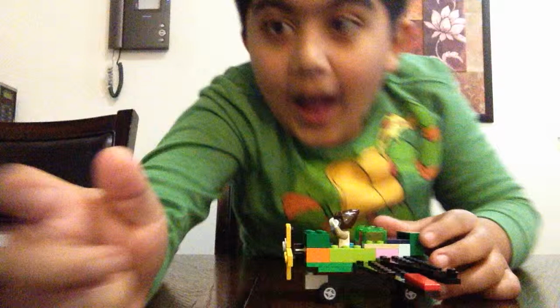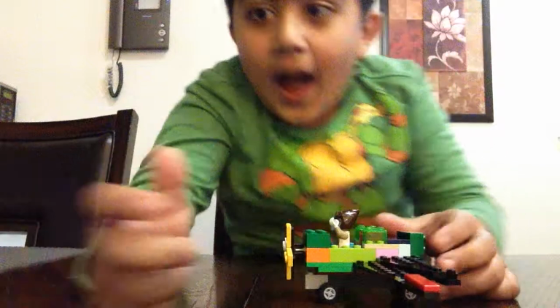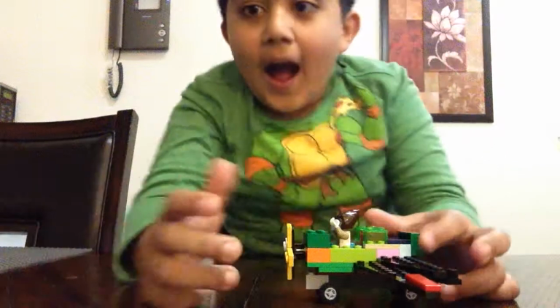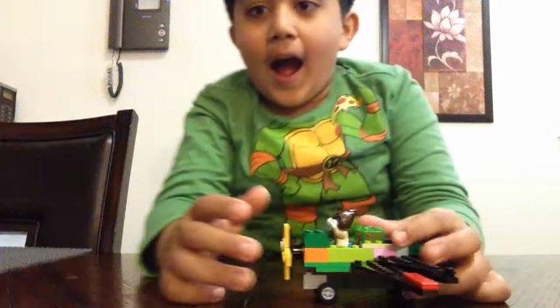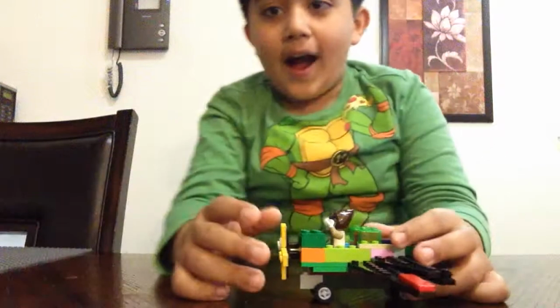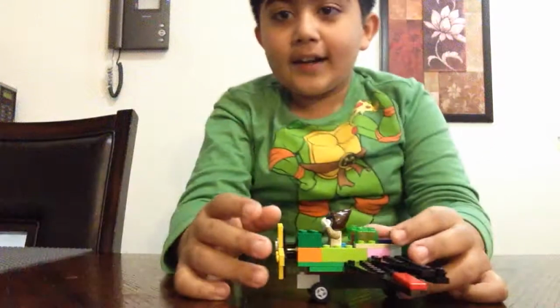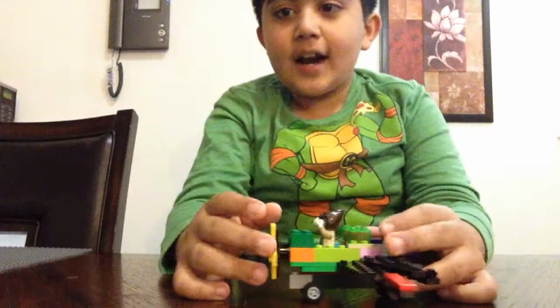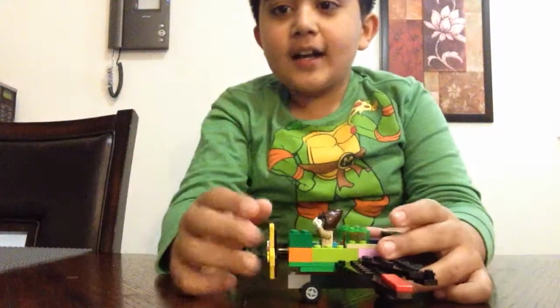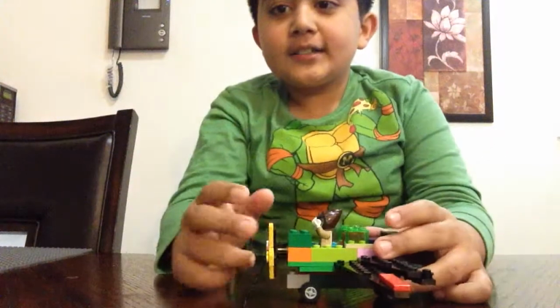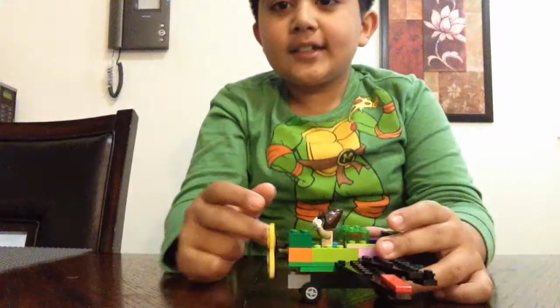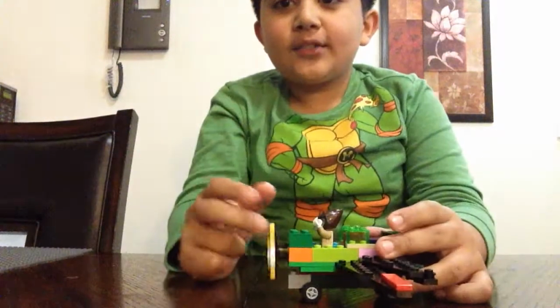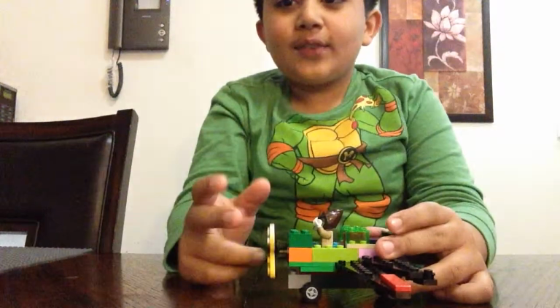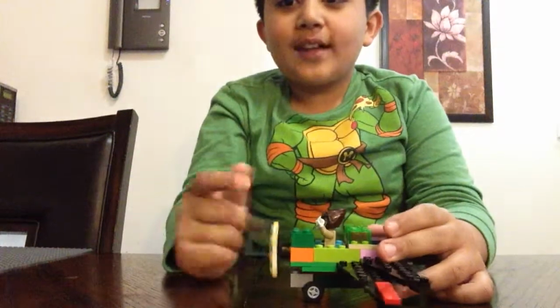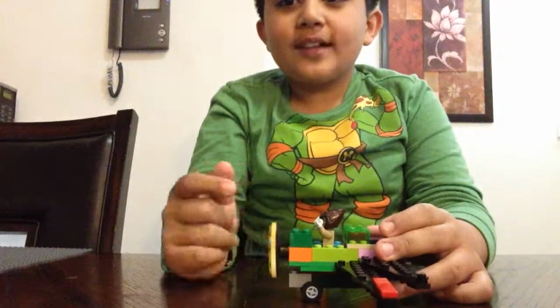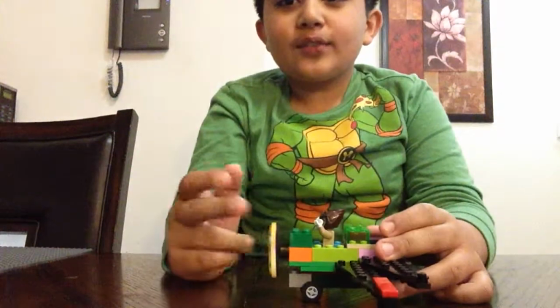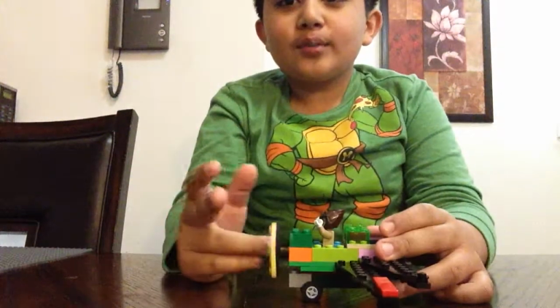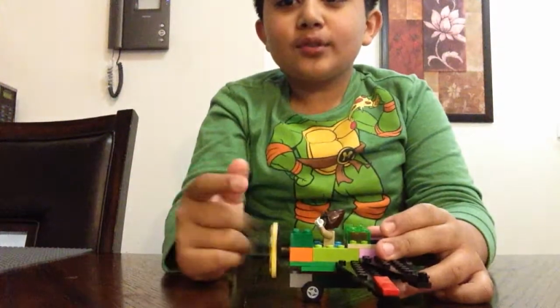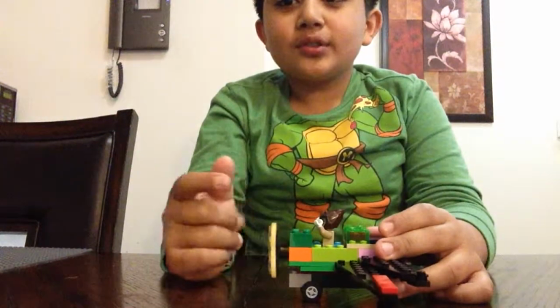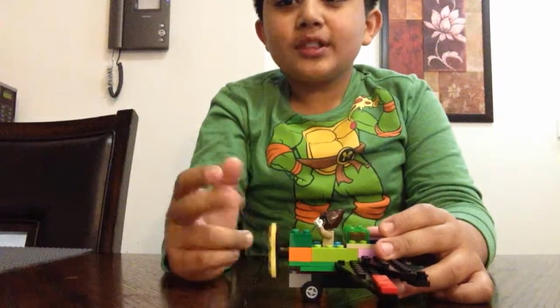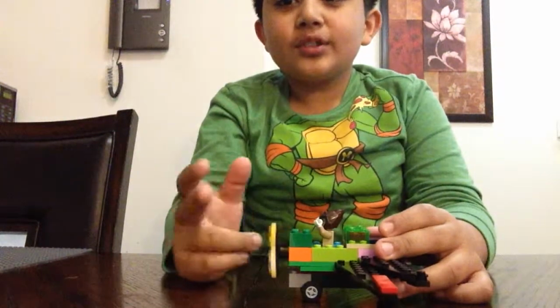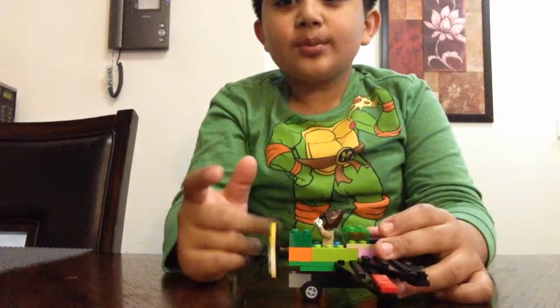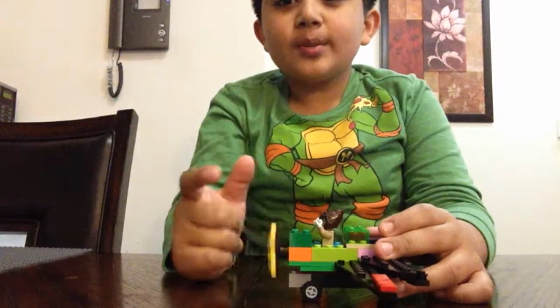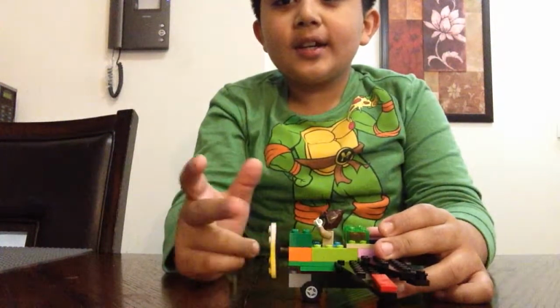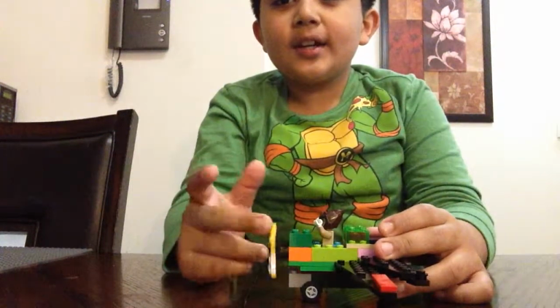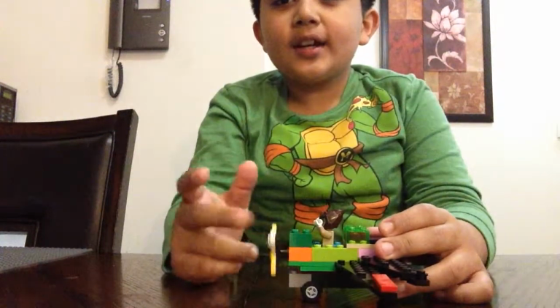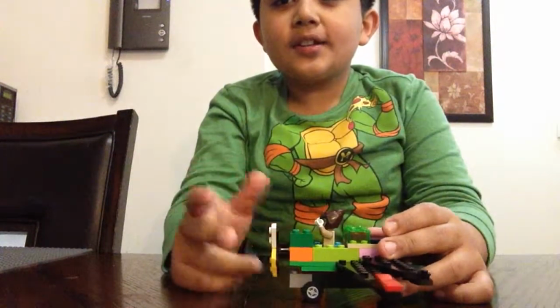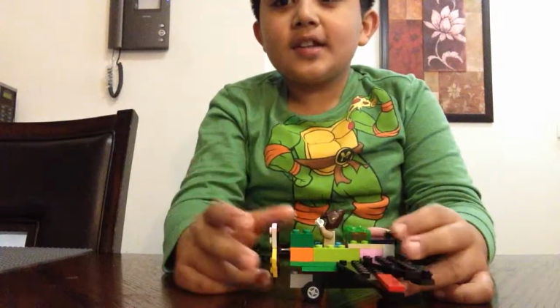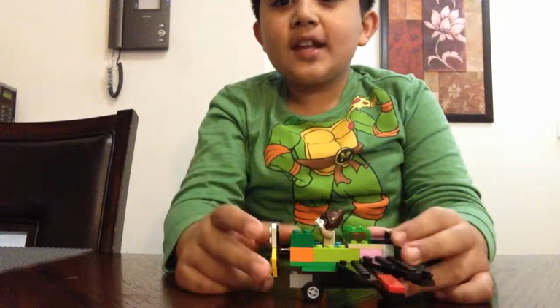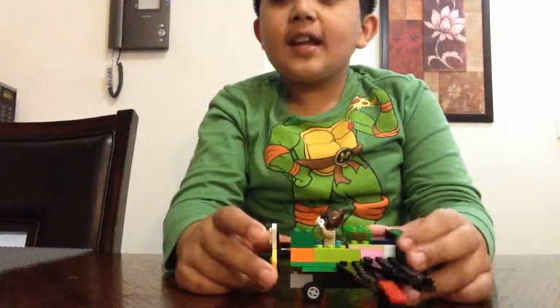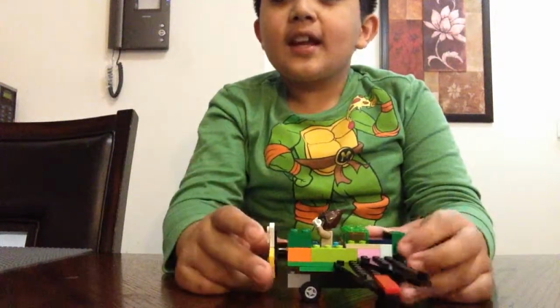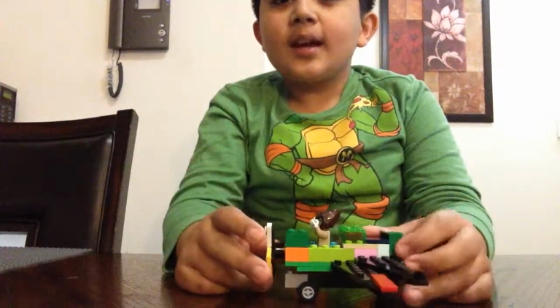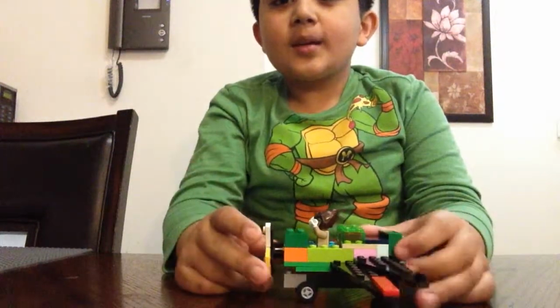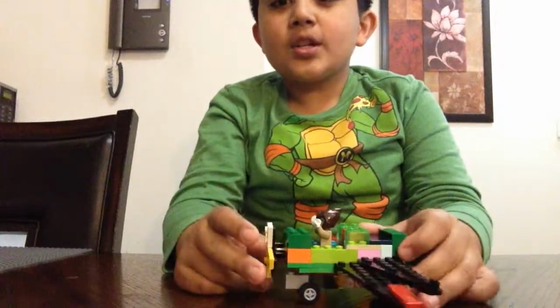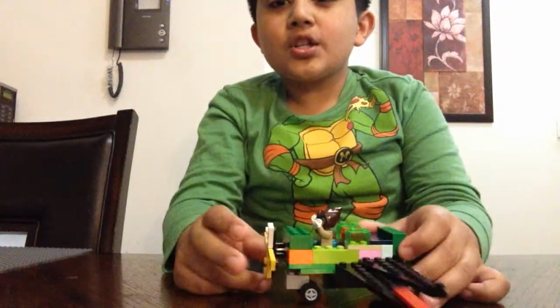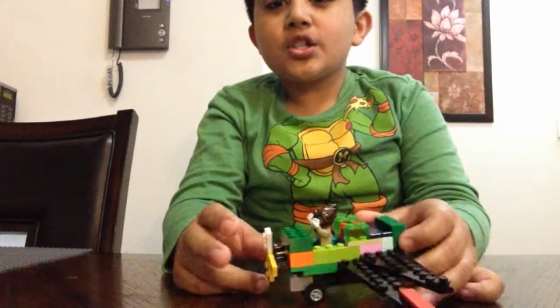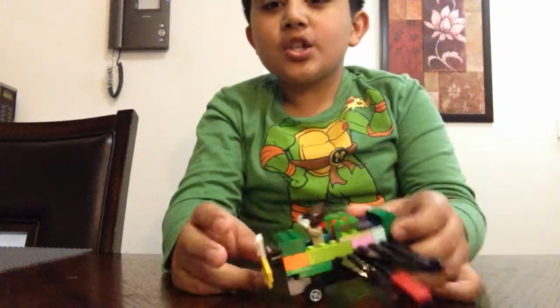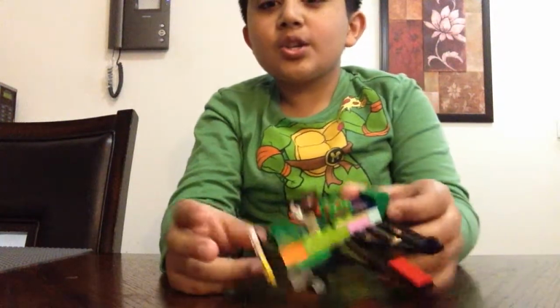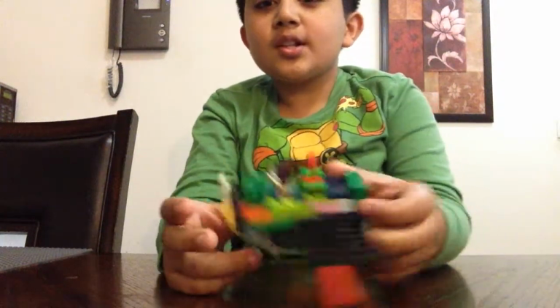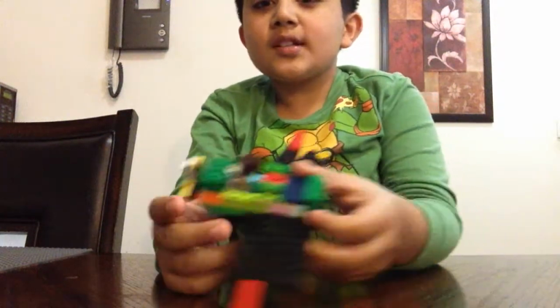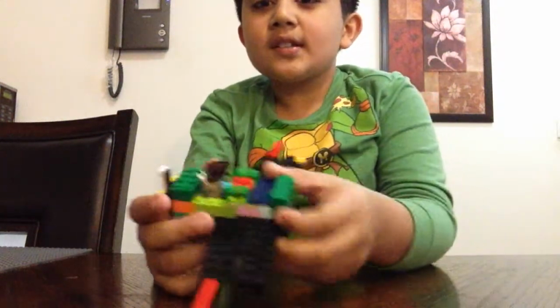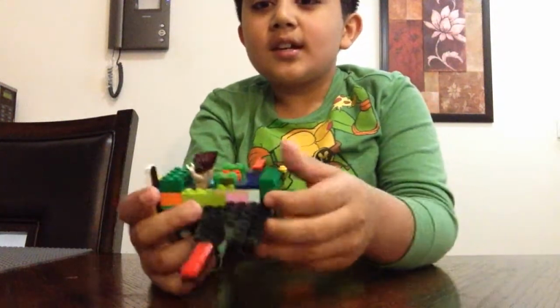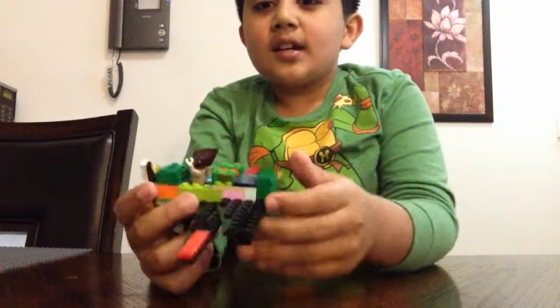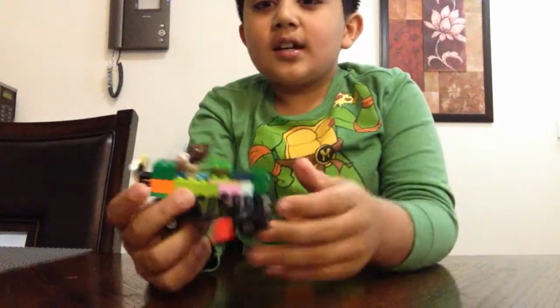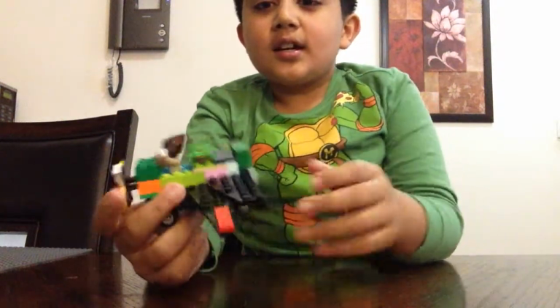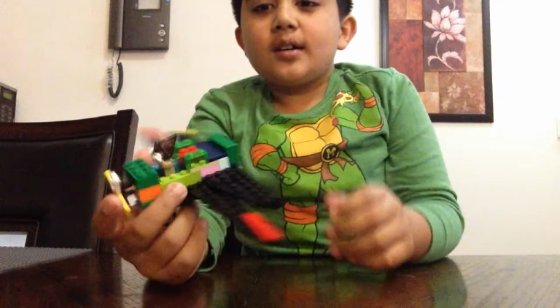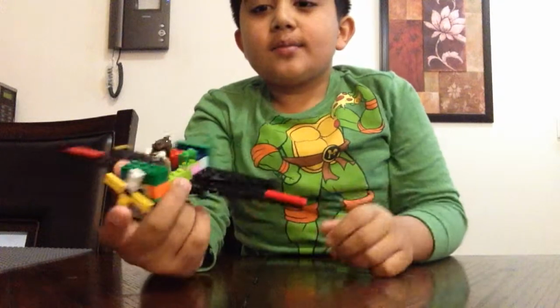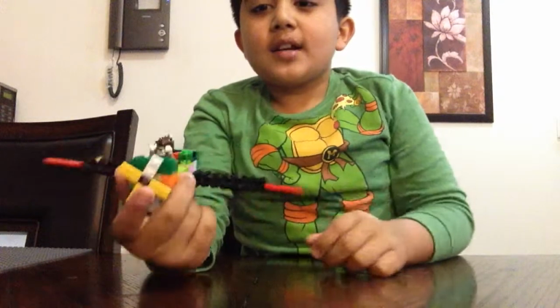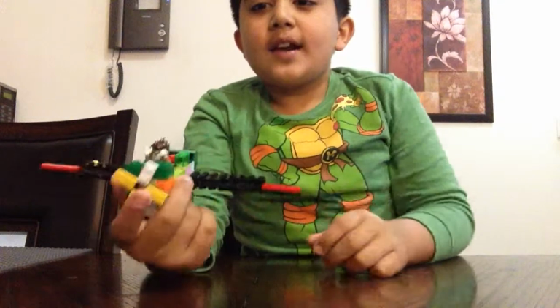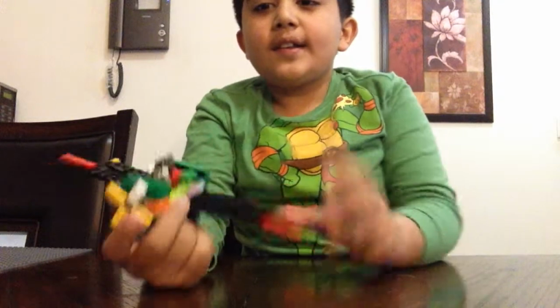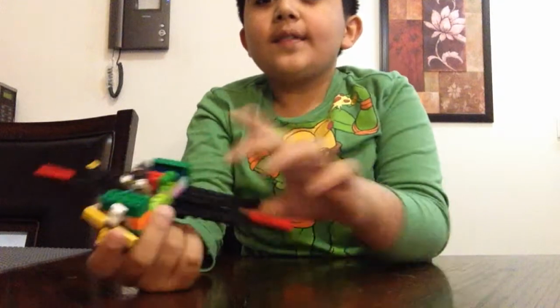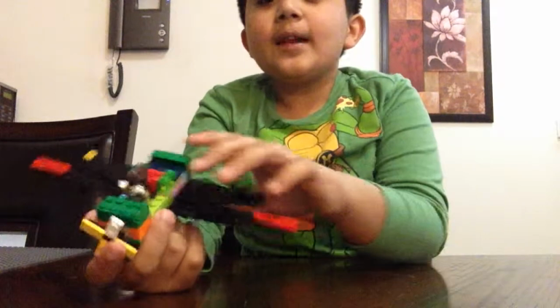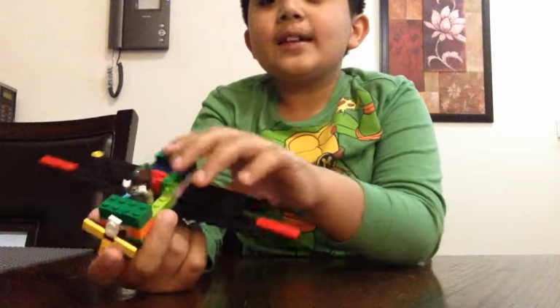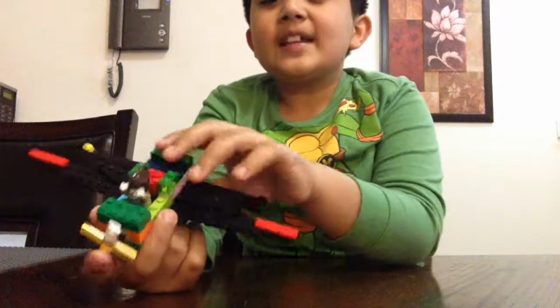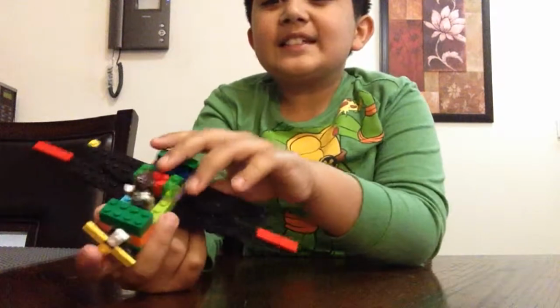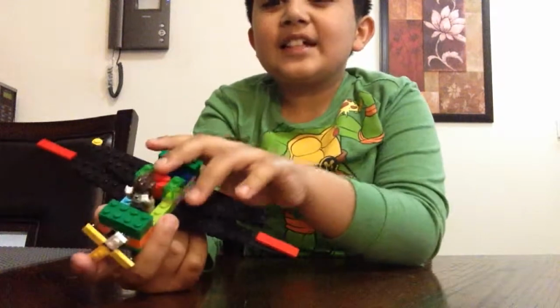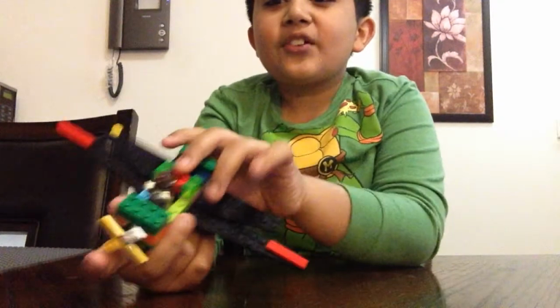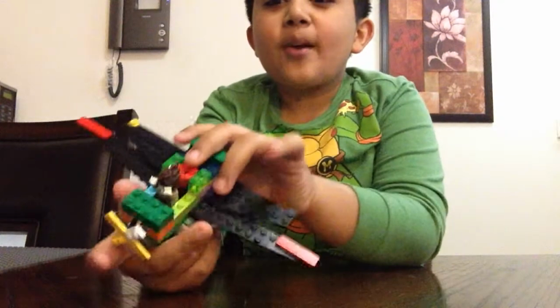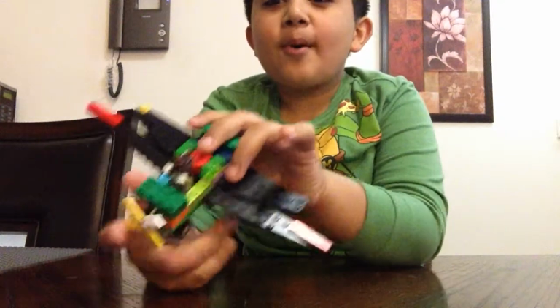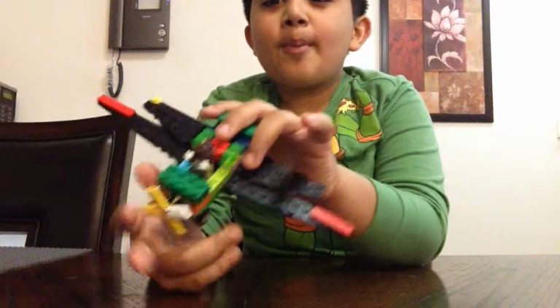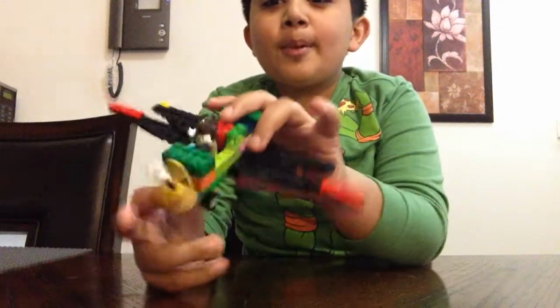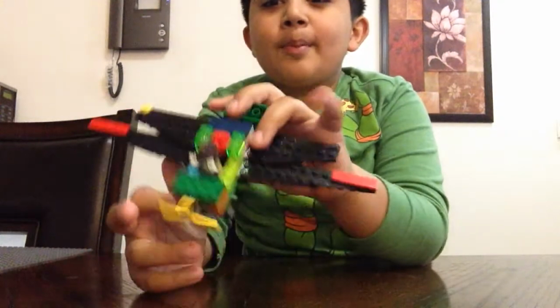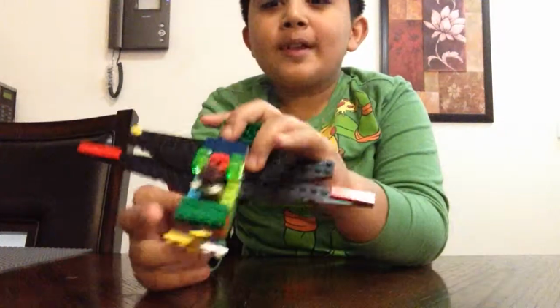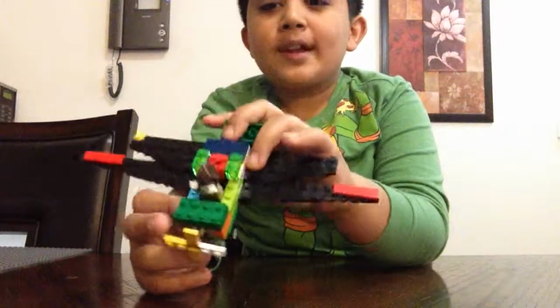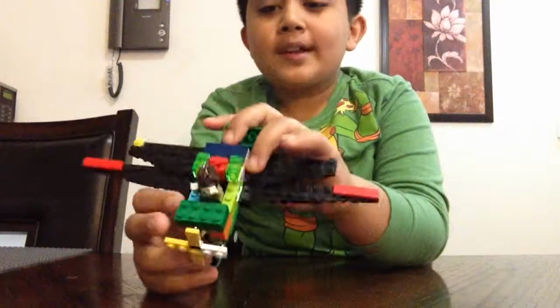Hi guys, it's Fatik from CoolKidTube here and today I'm going to show you this kind of like Dusty Crop Hopper plane.